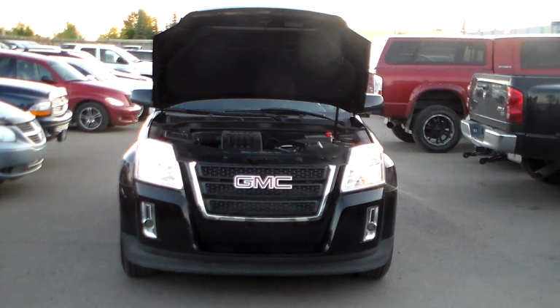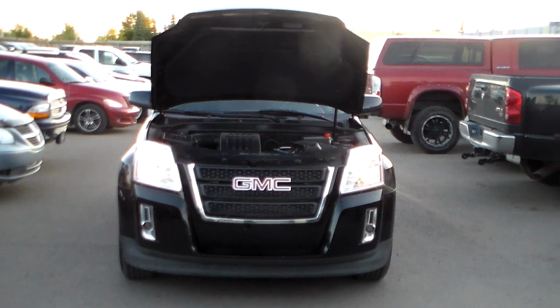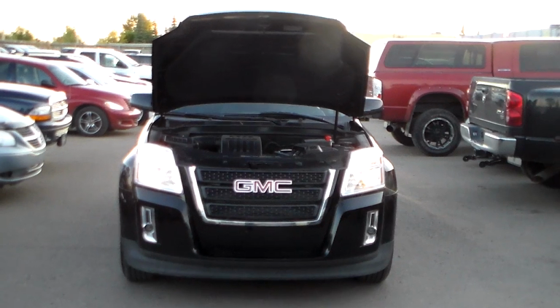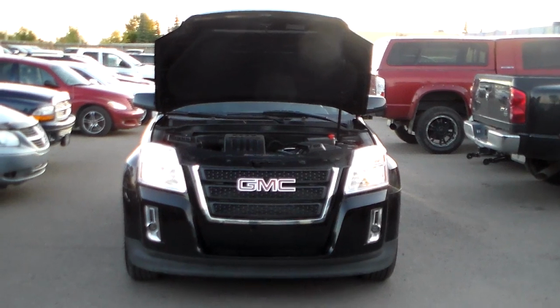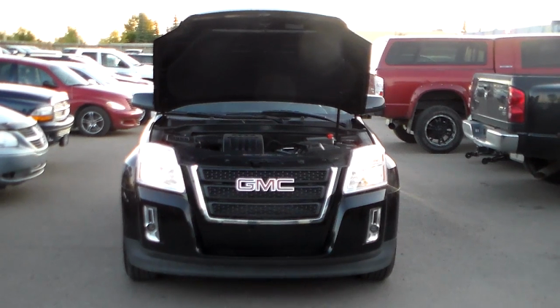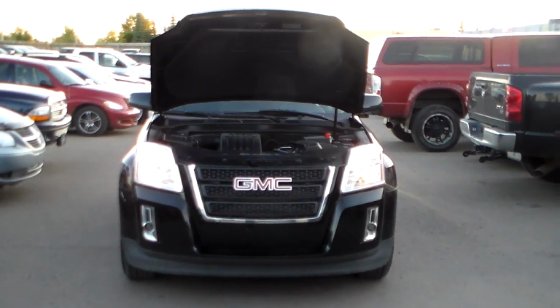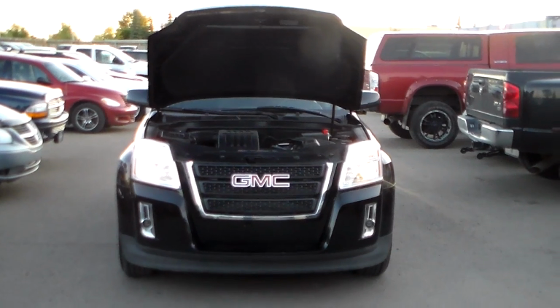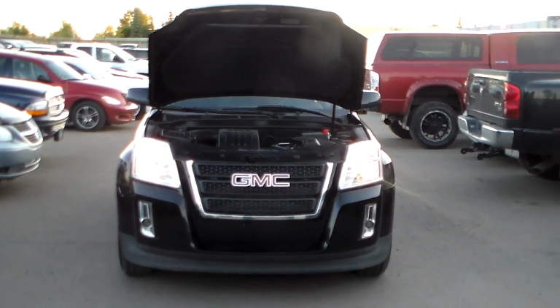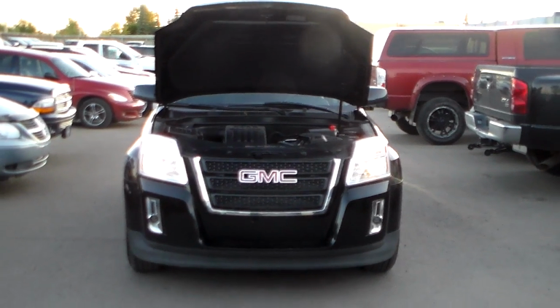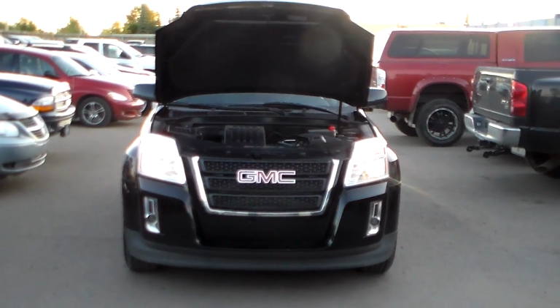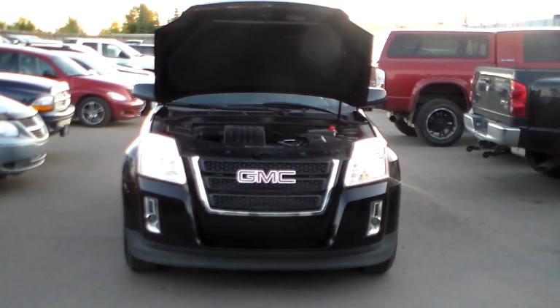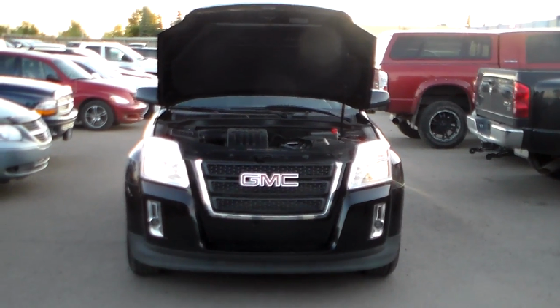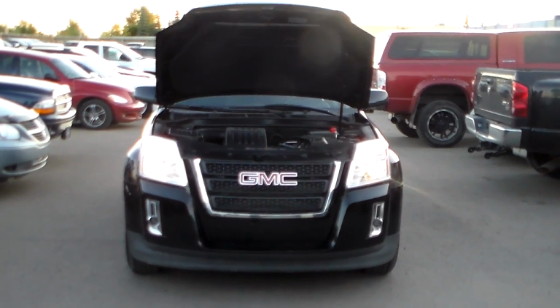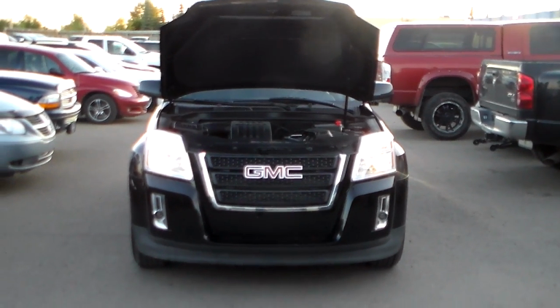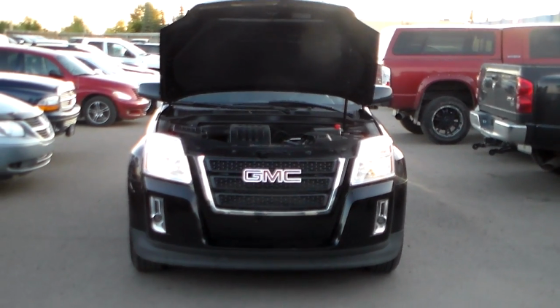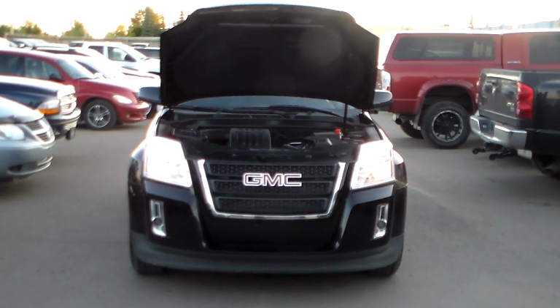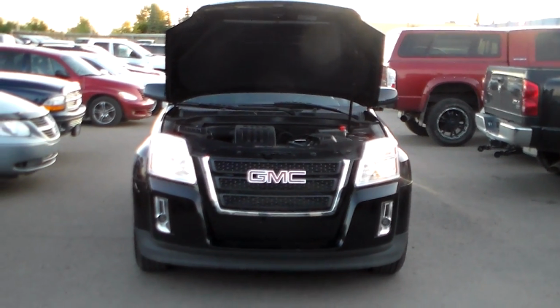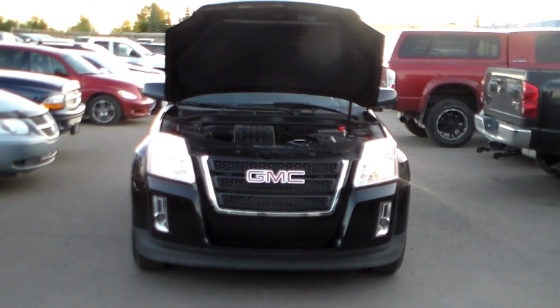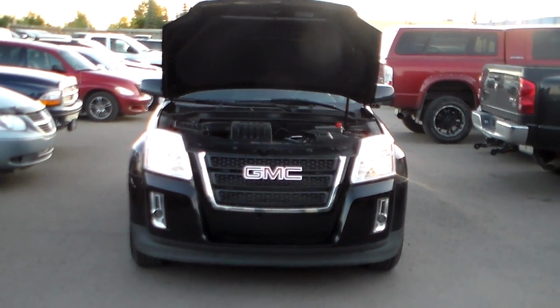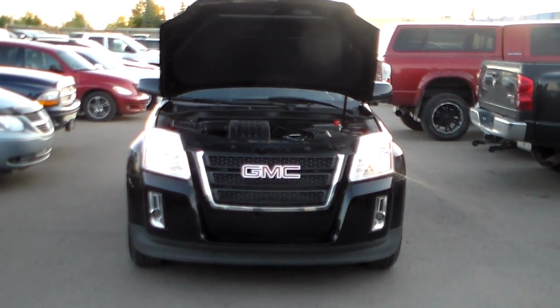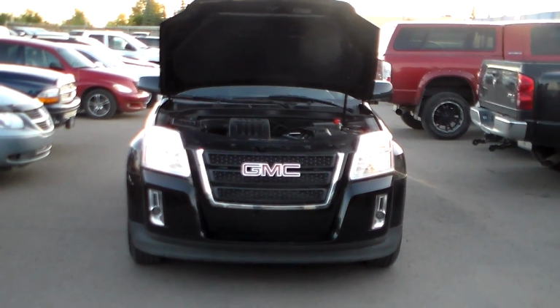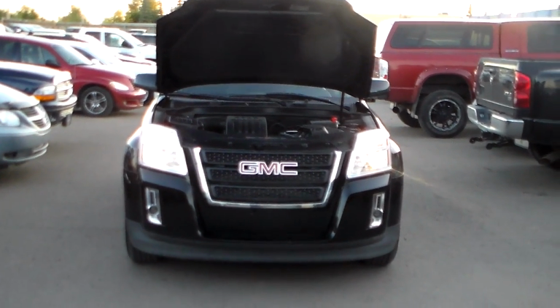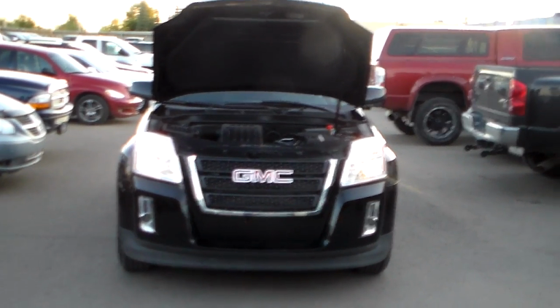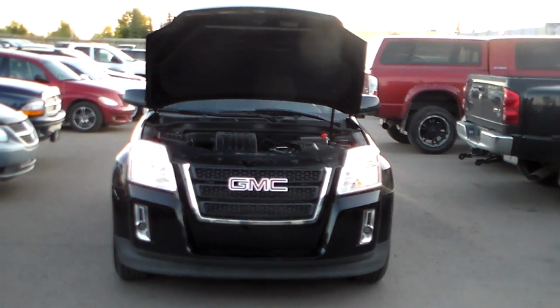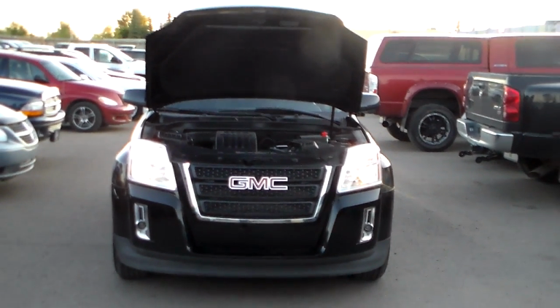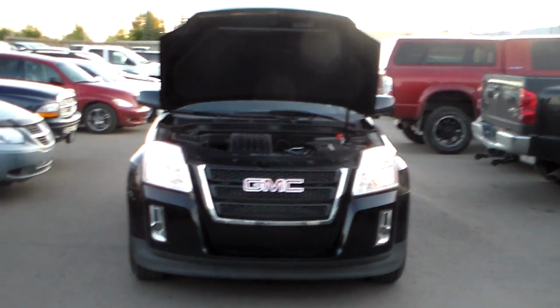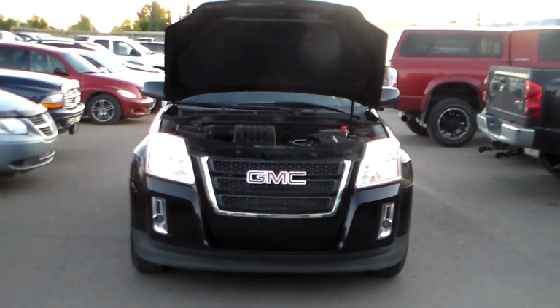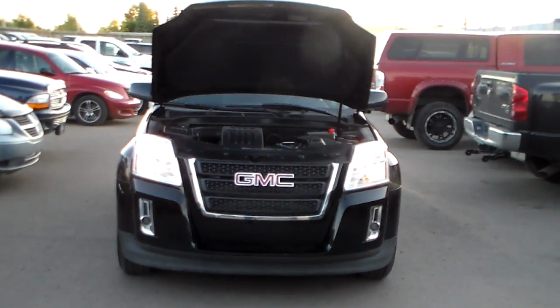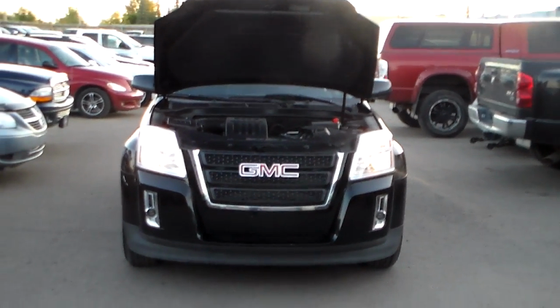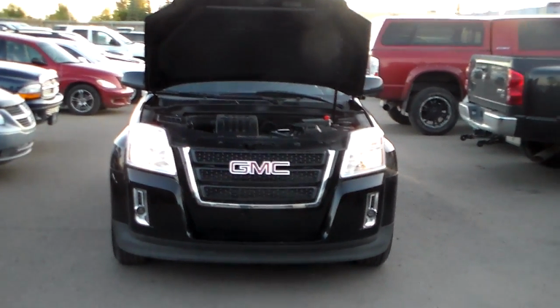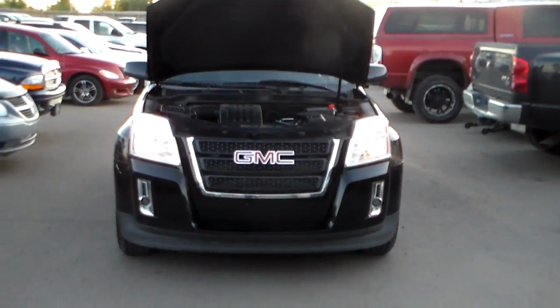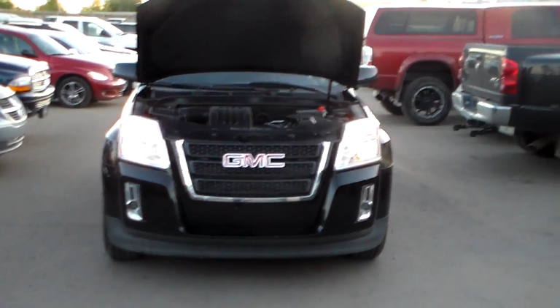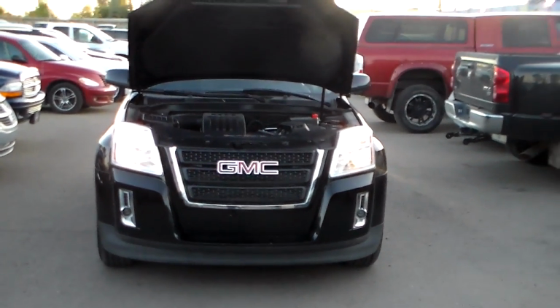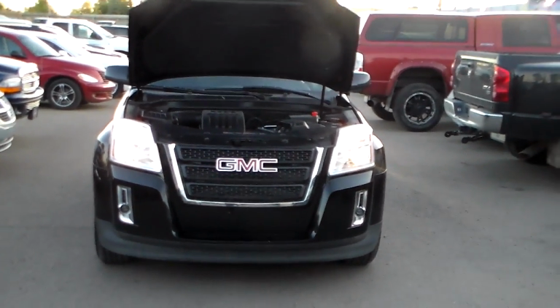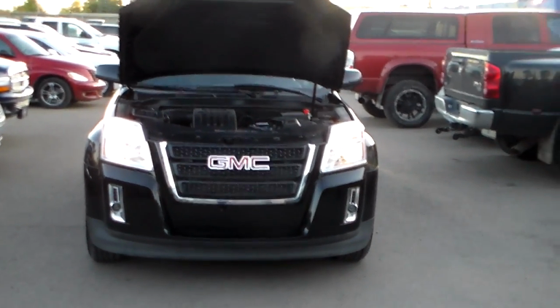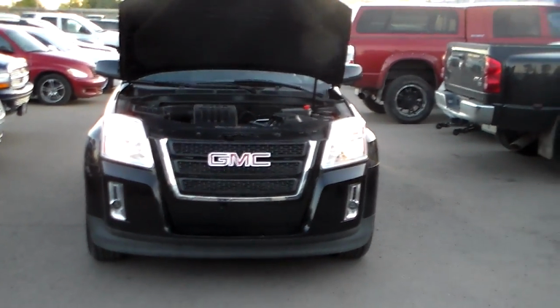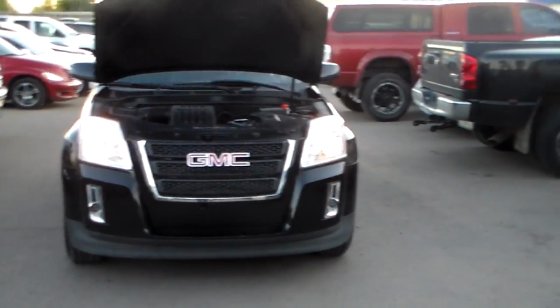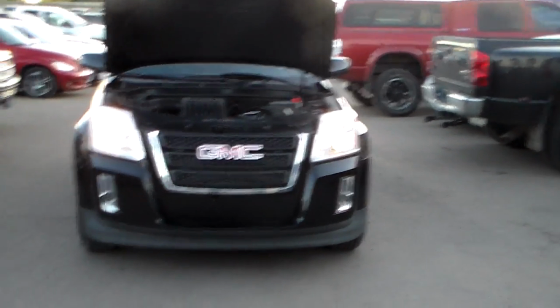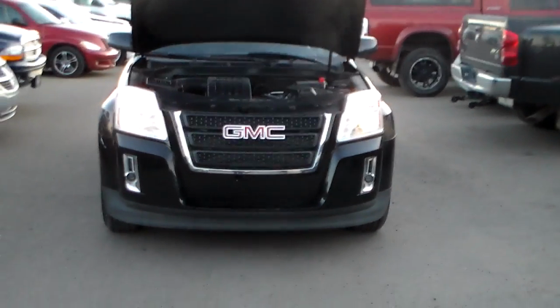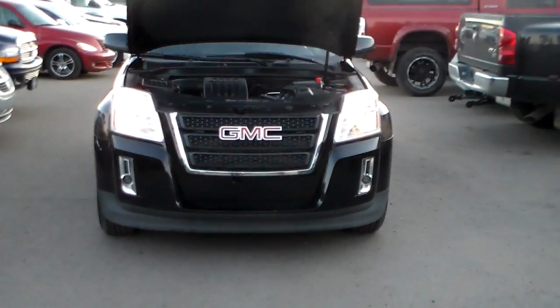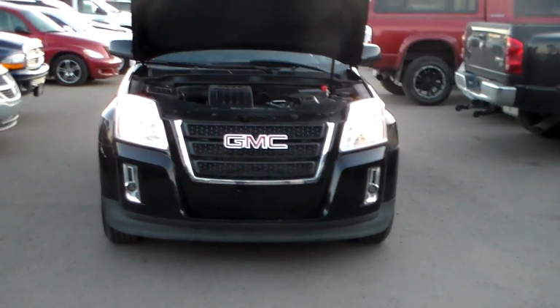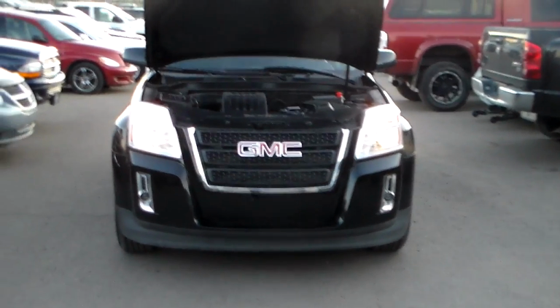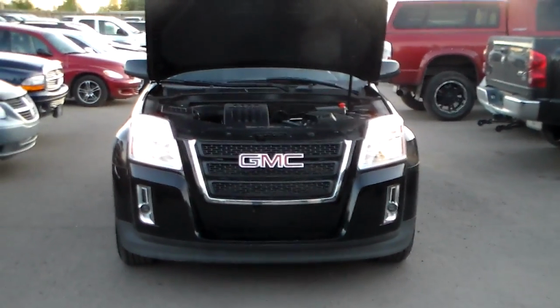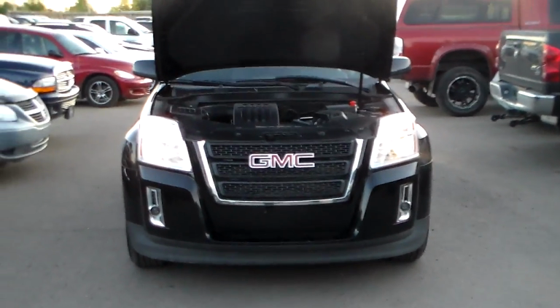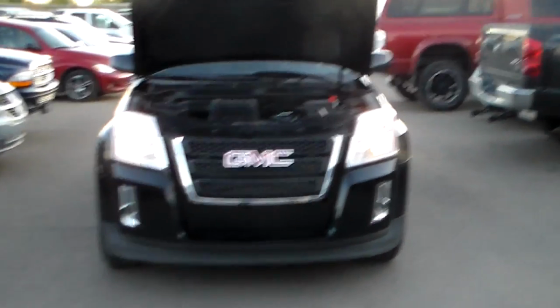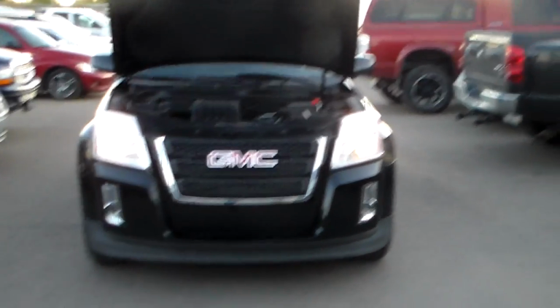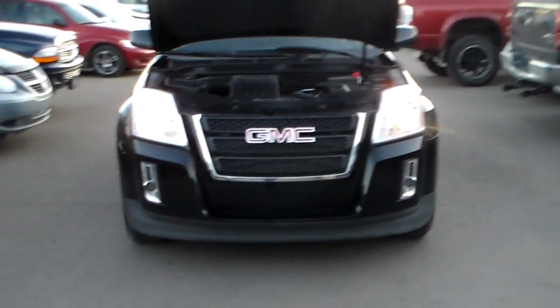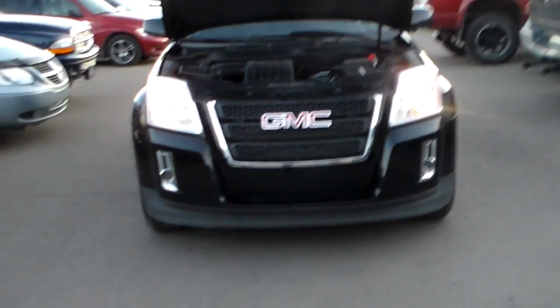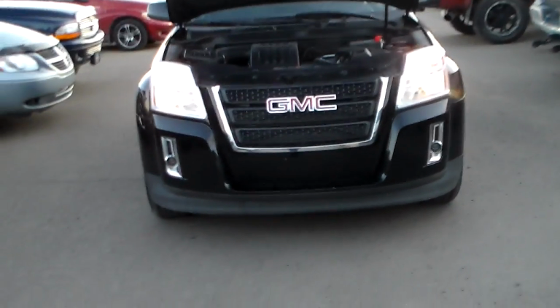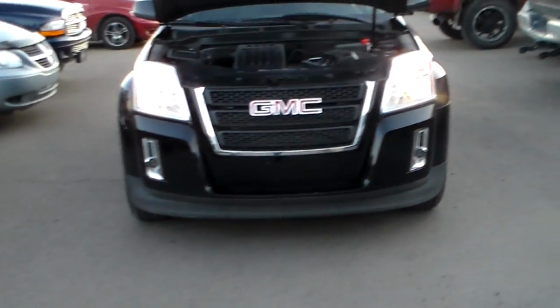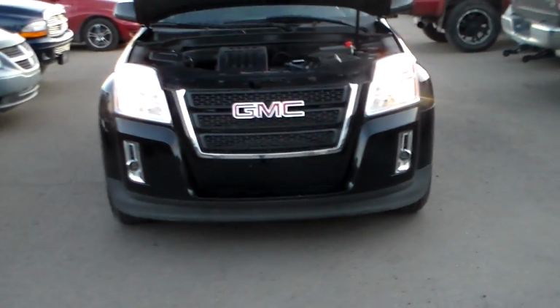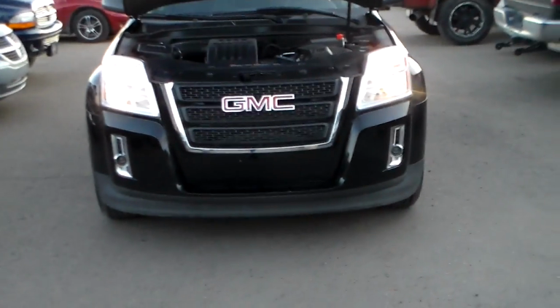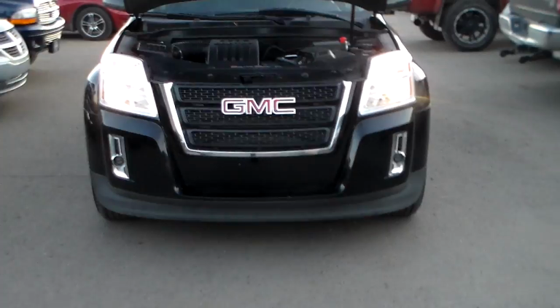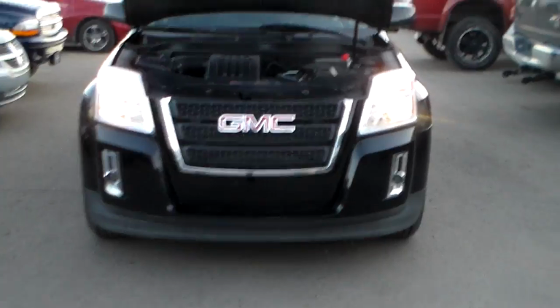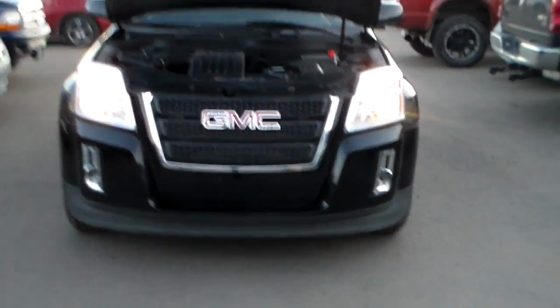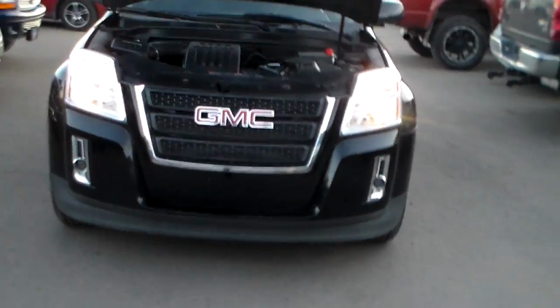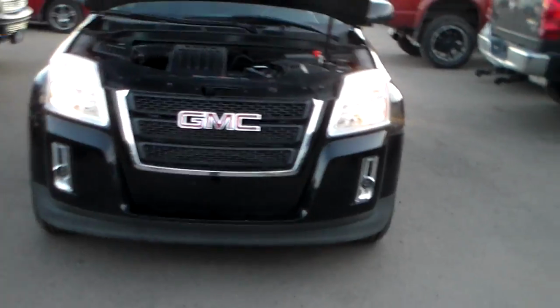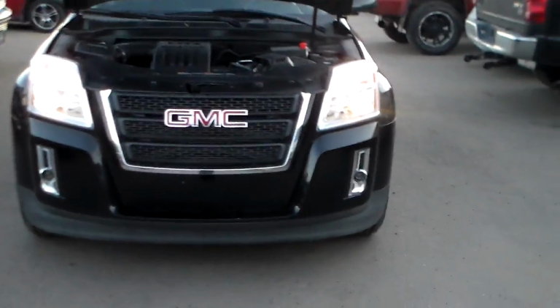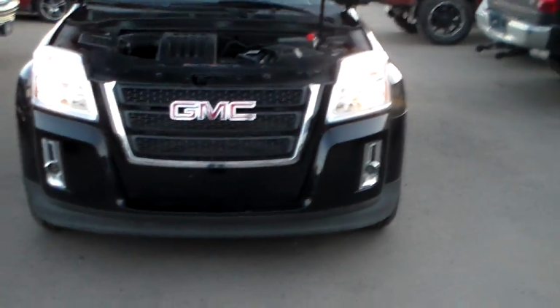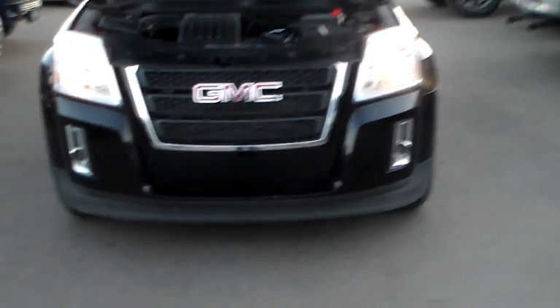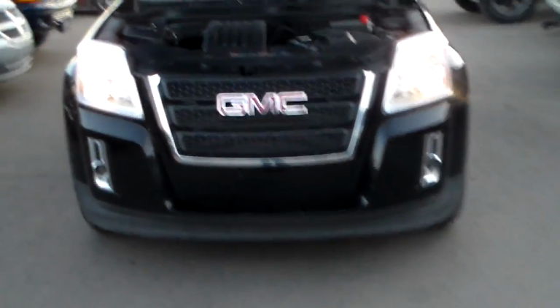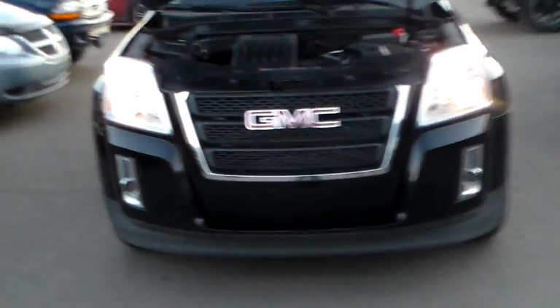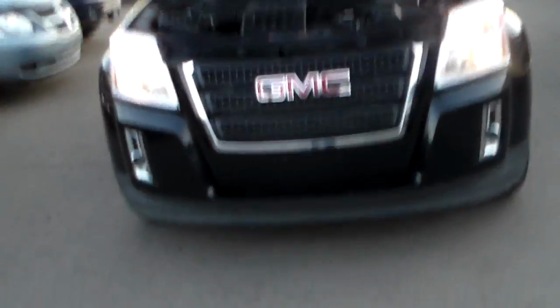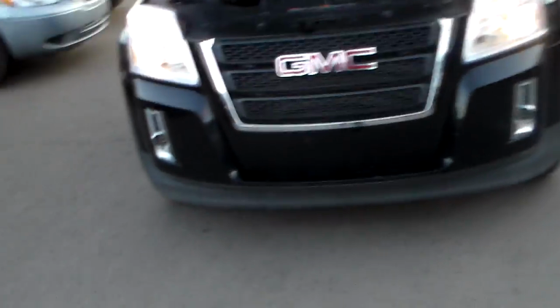Hi Zach, hi Chelsea. This is Mark here from Lunderry Dodge and this is our 2010 GMC Terrain I'm about to show you.